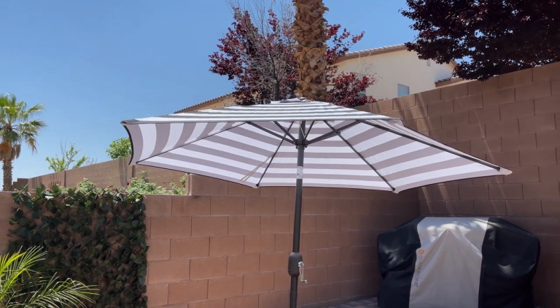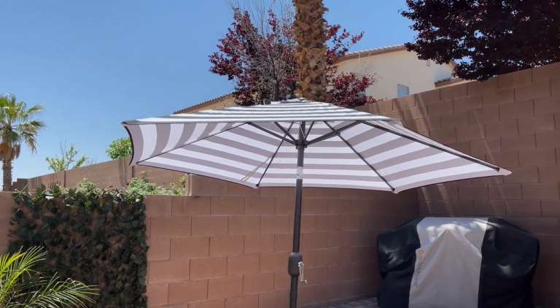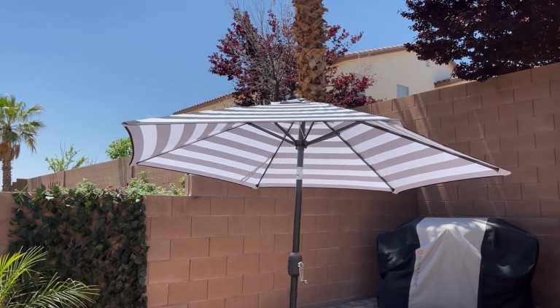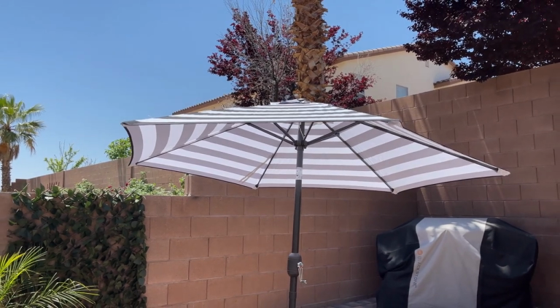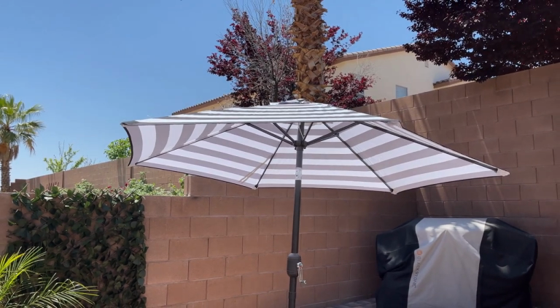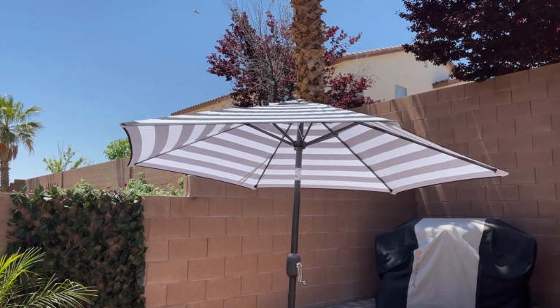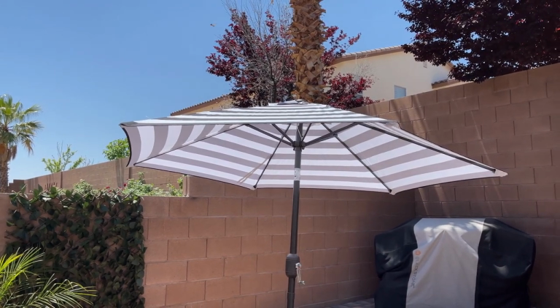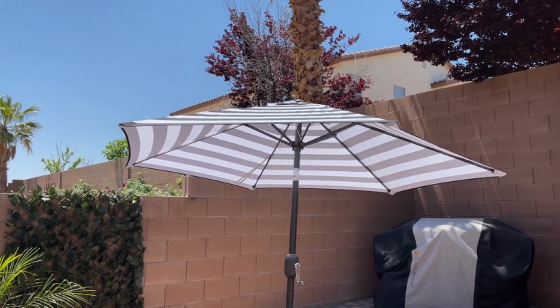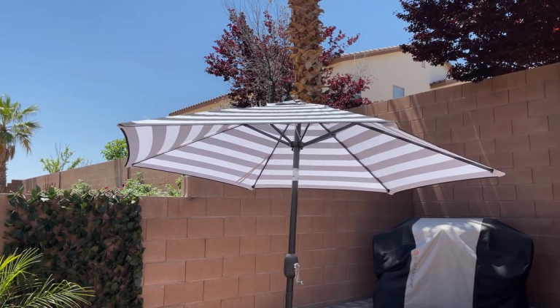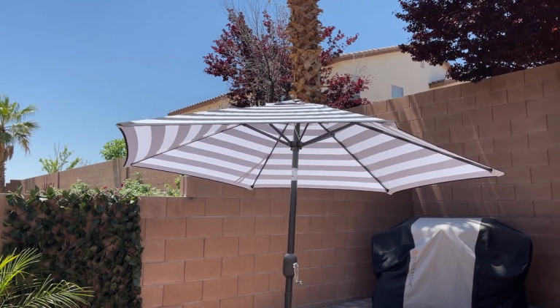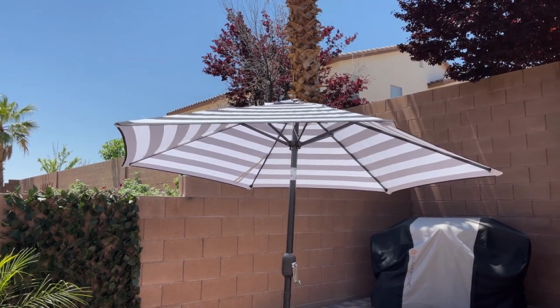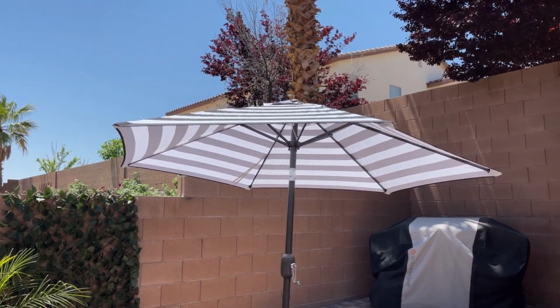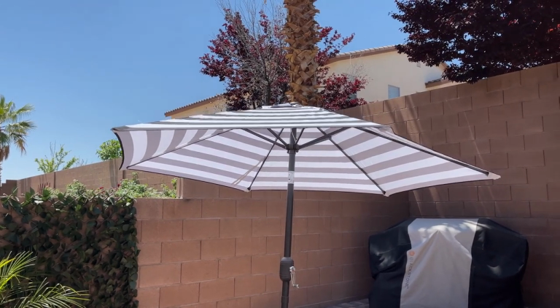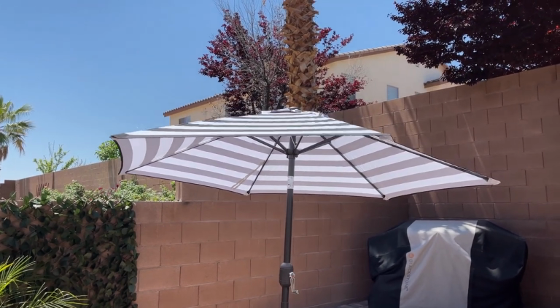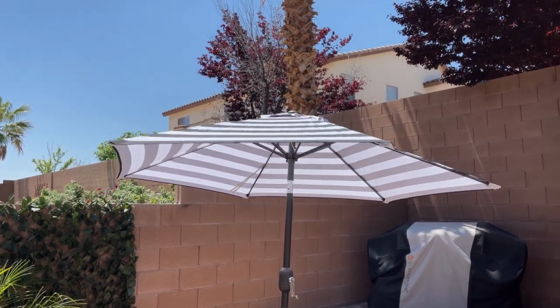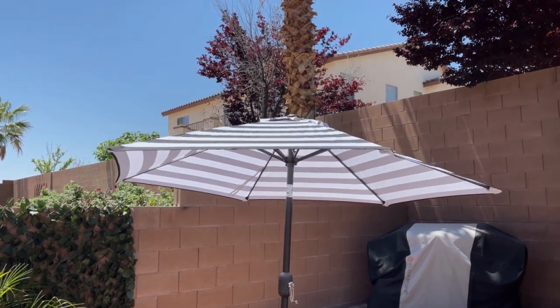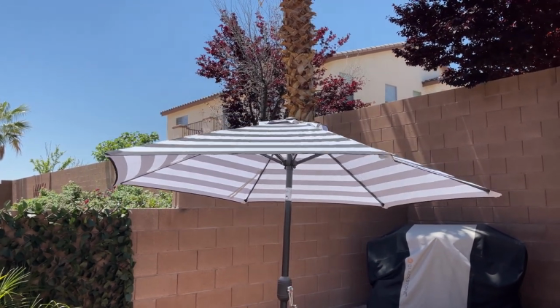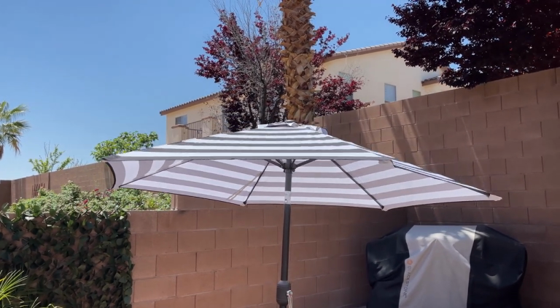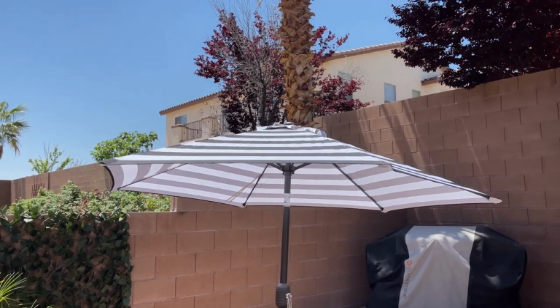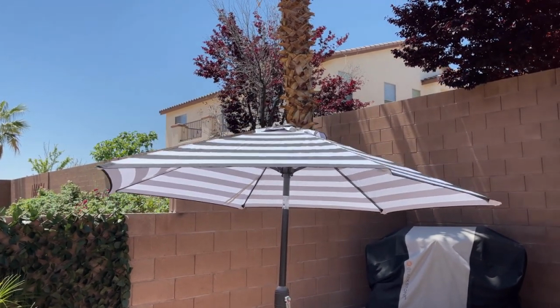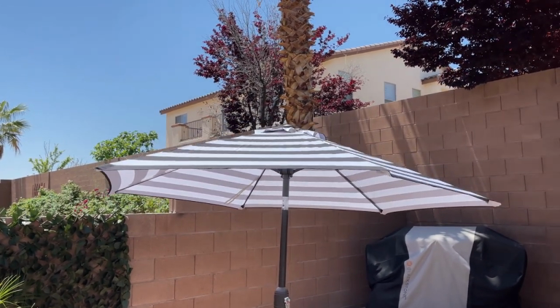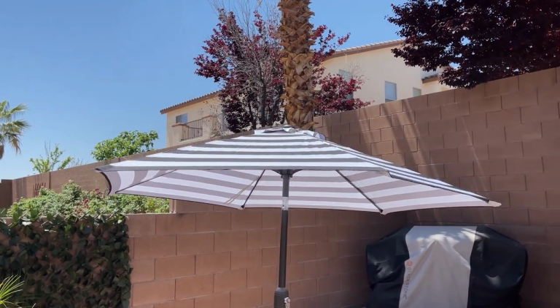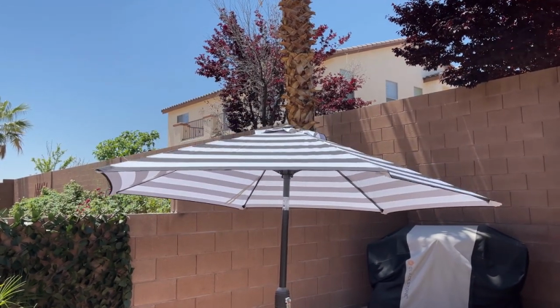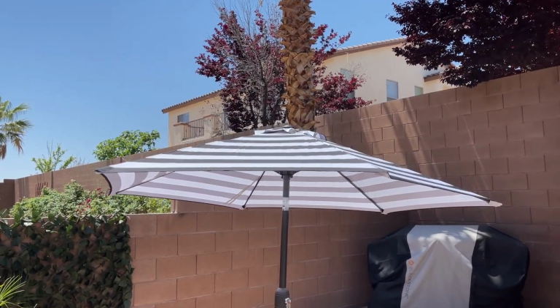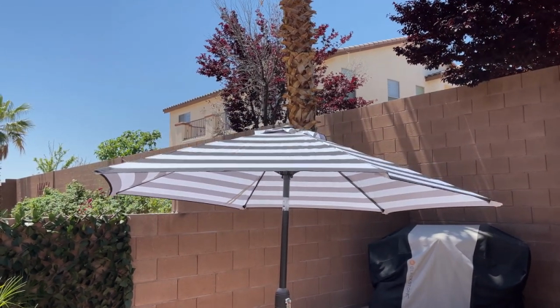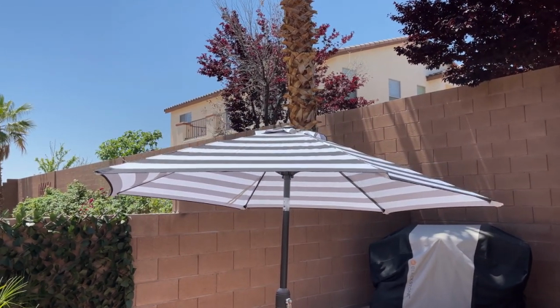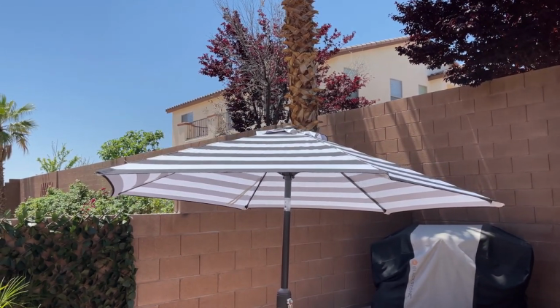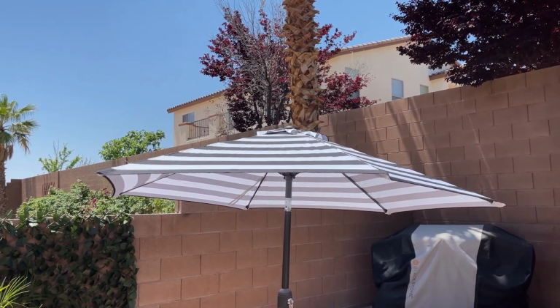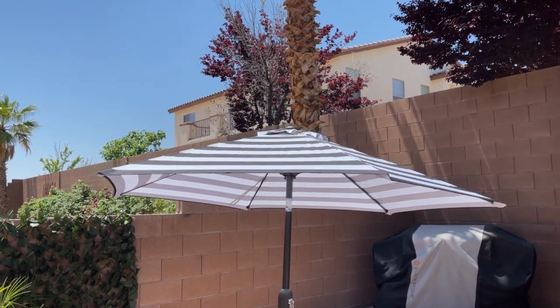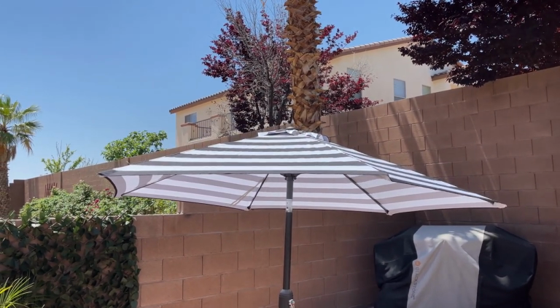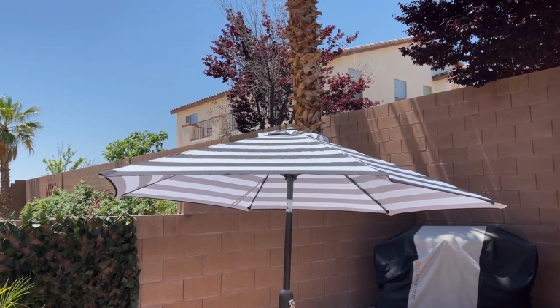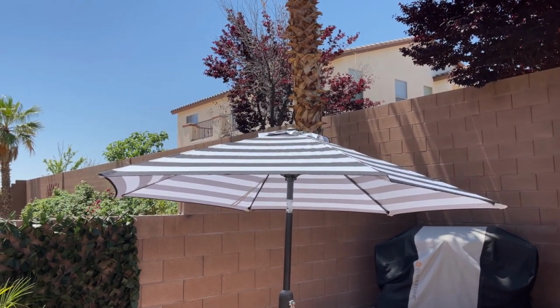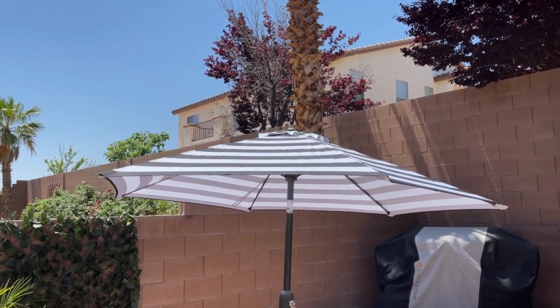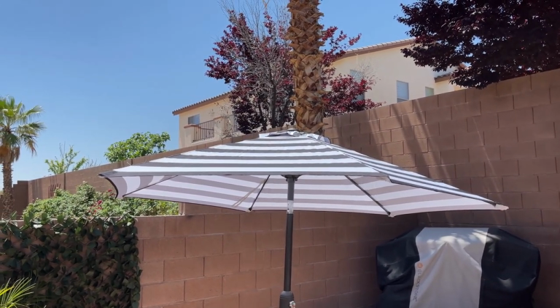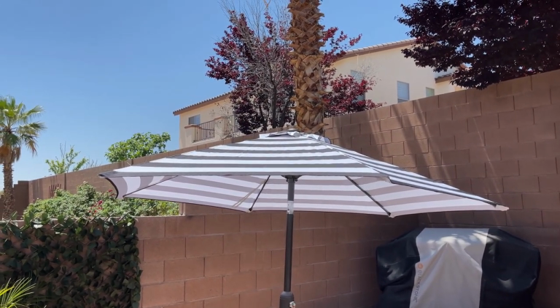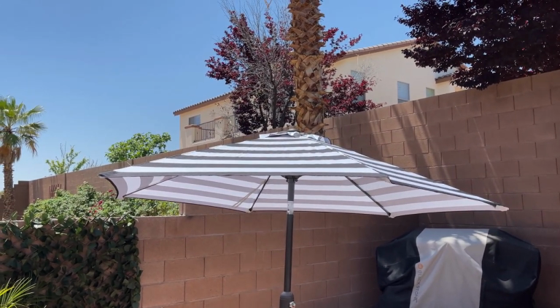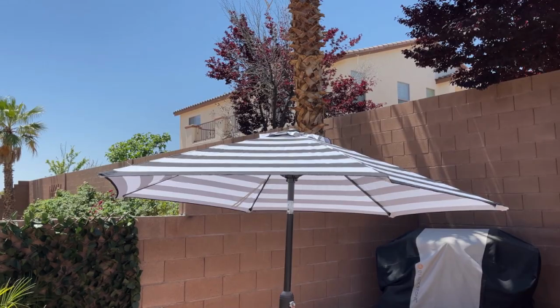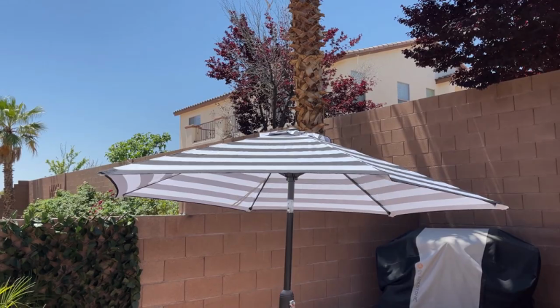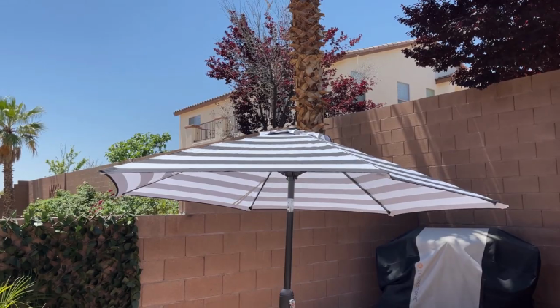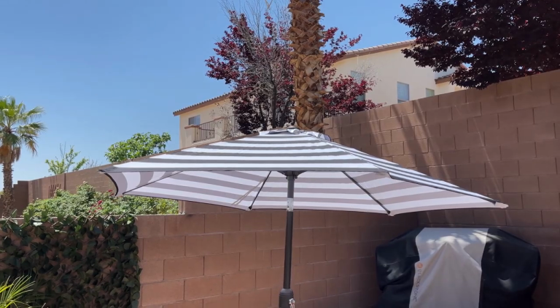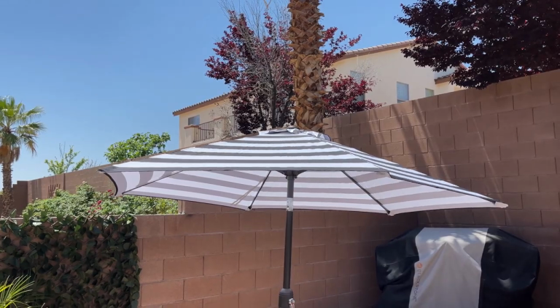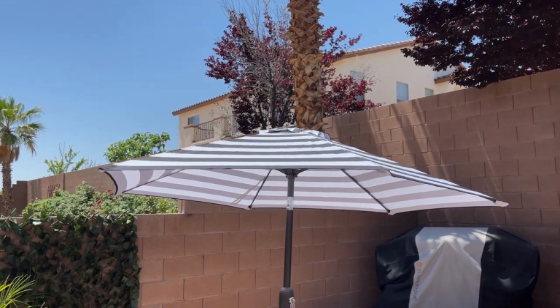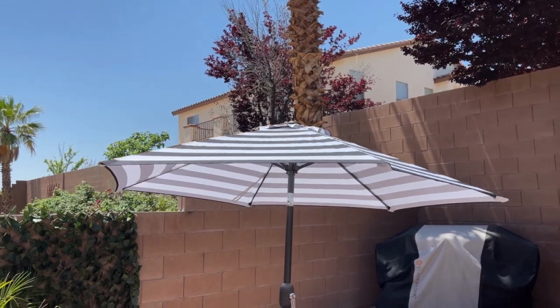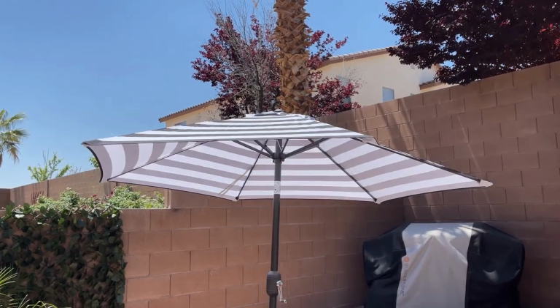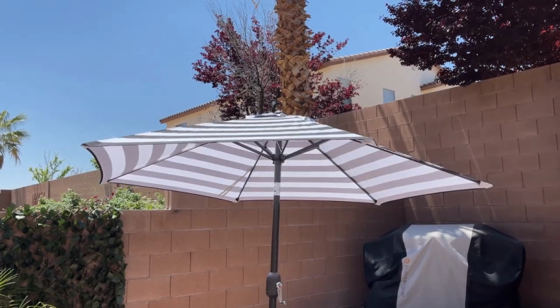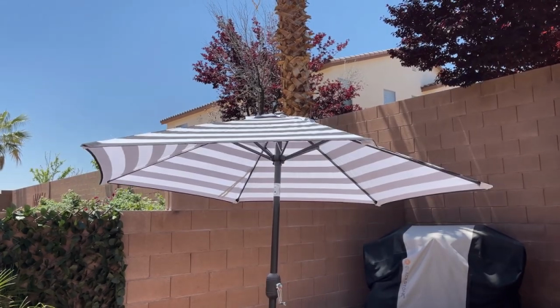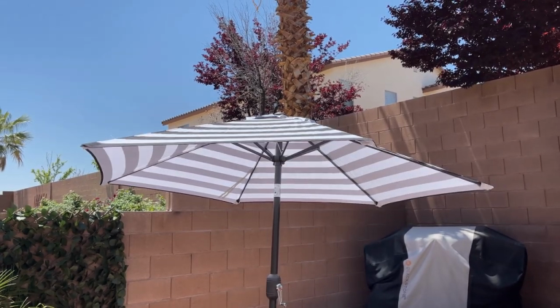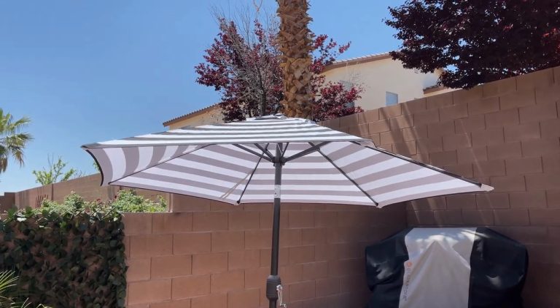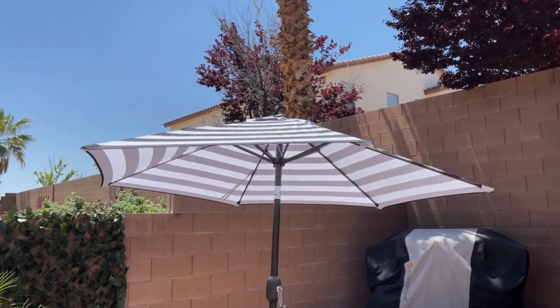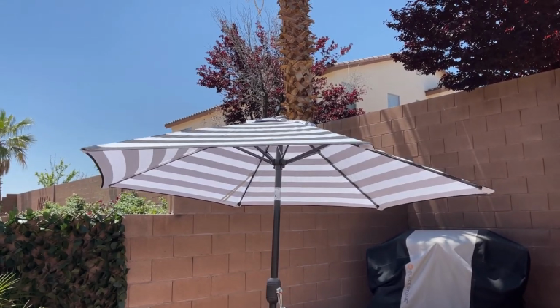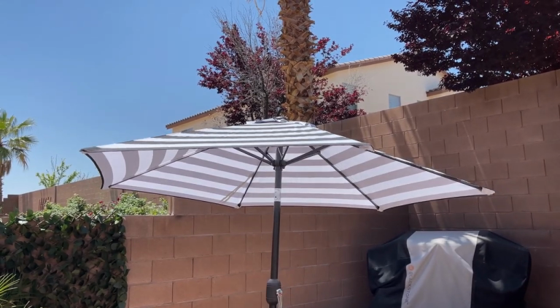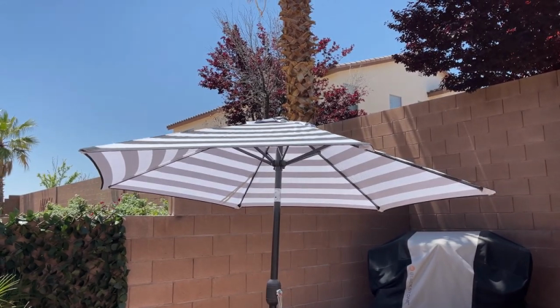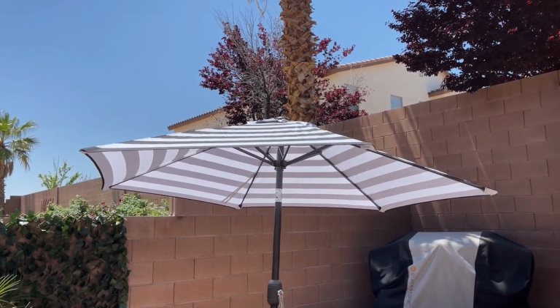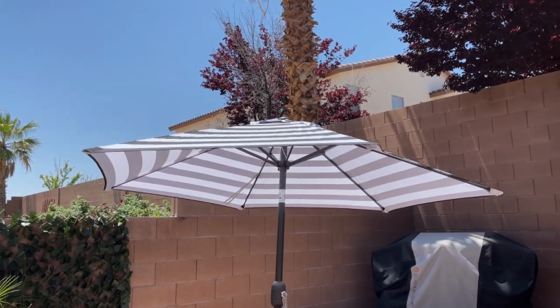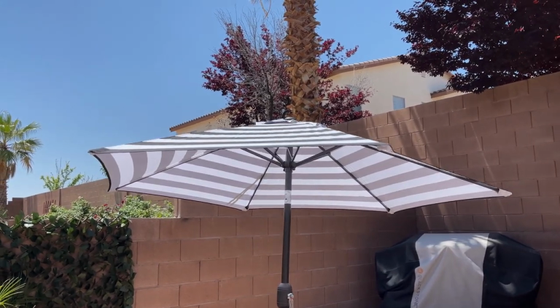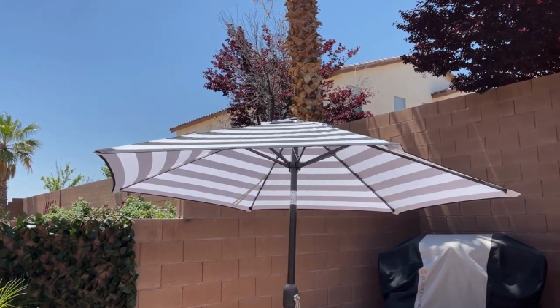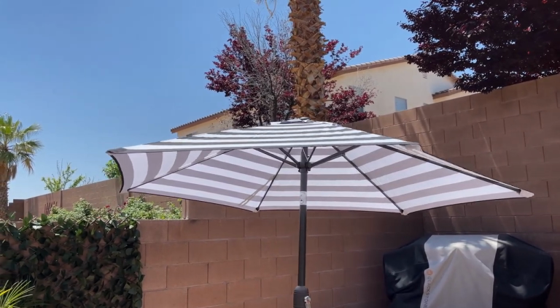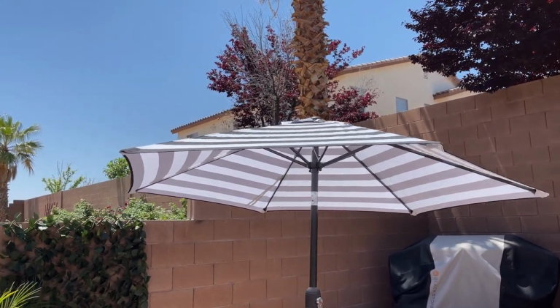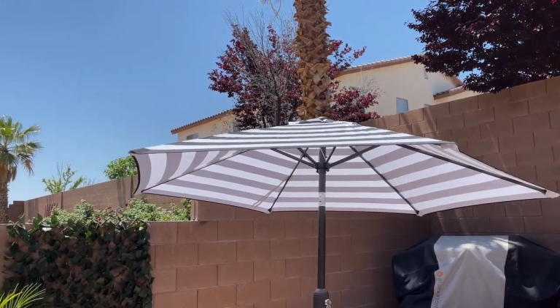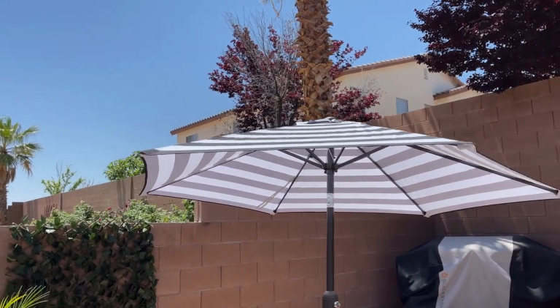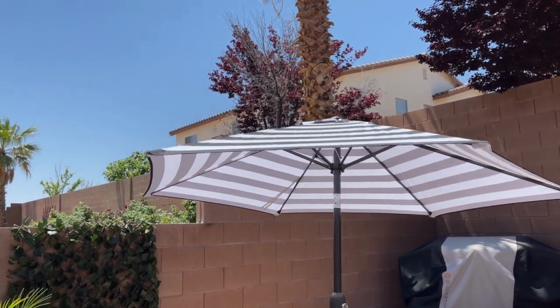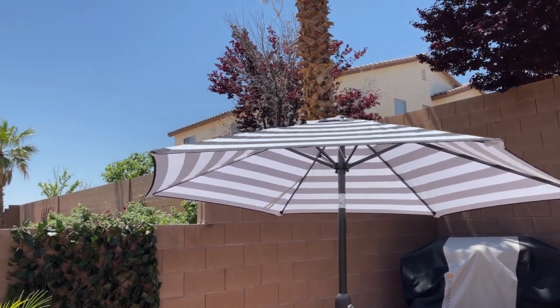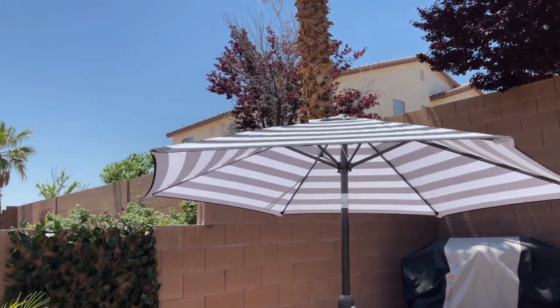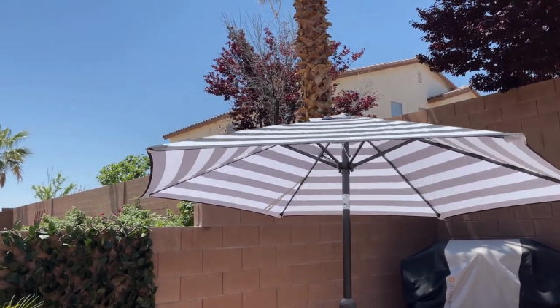We absolutely love it. I personally think it looks very cute. The quality is amazing.